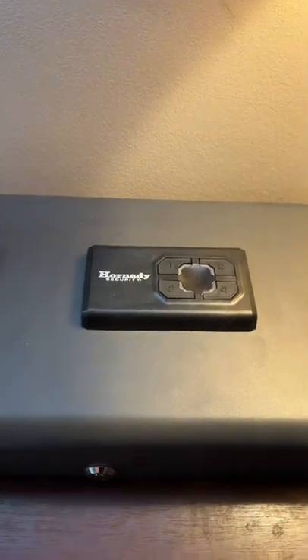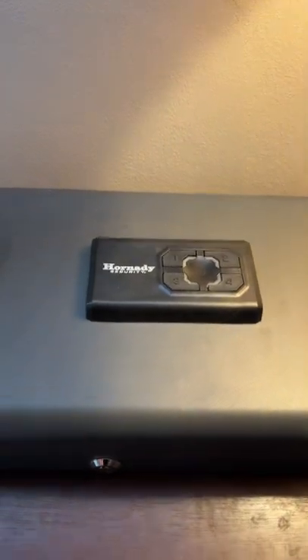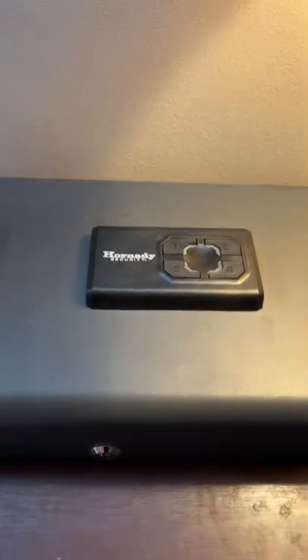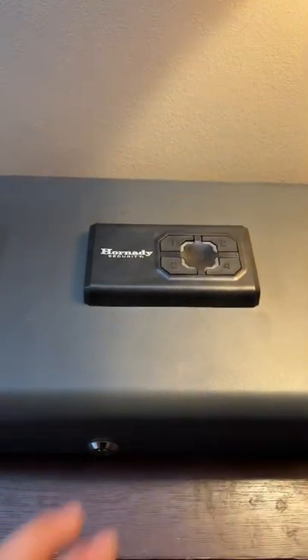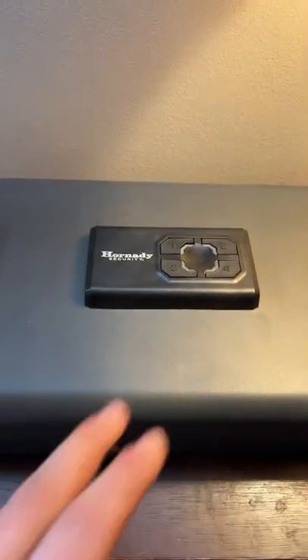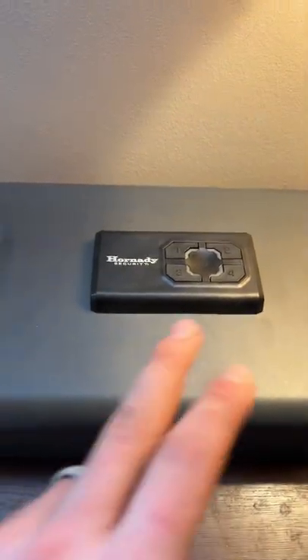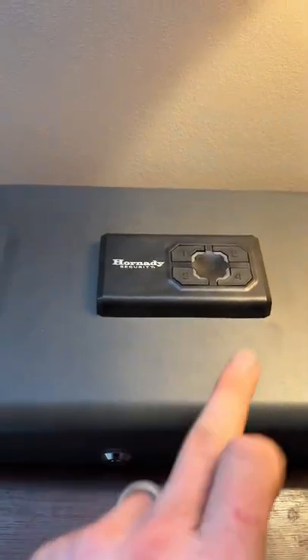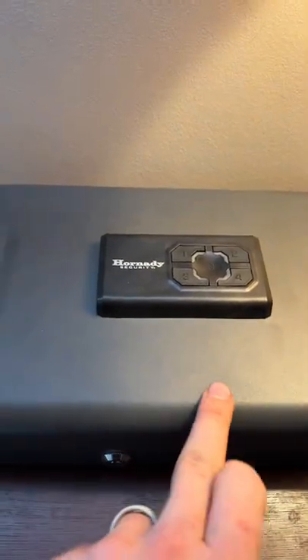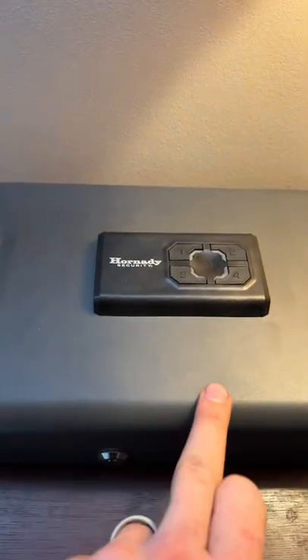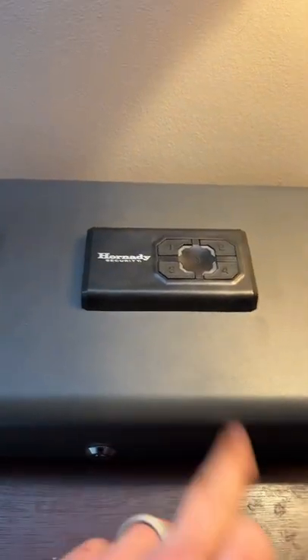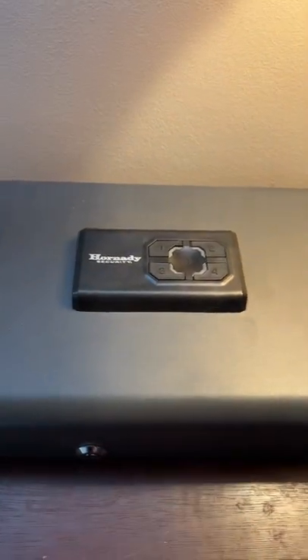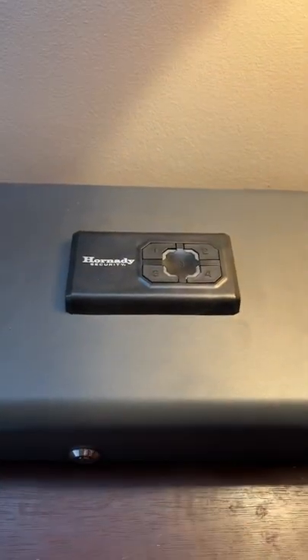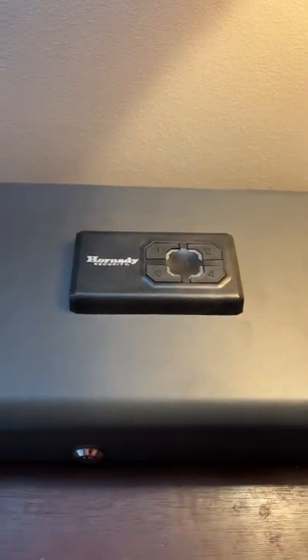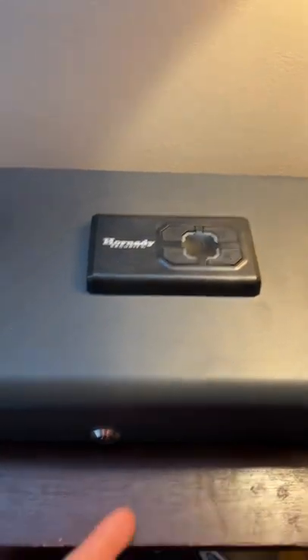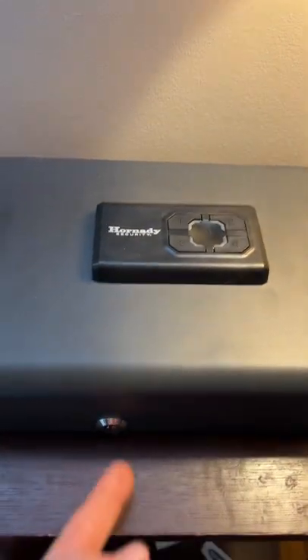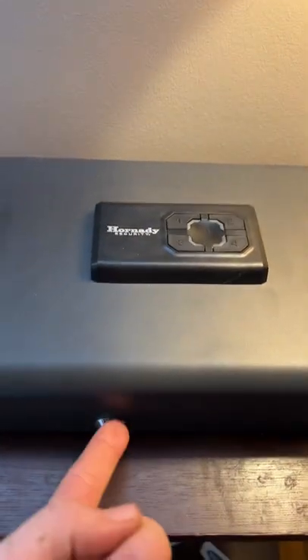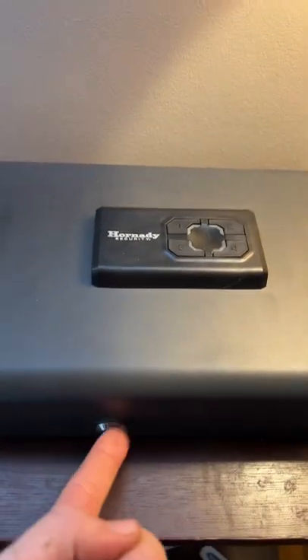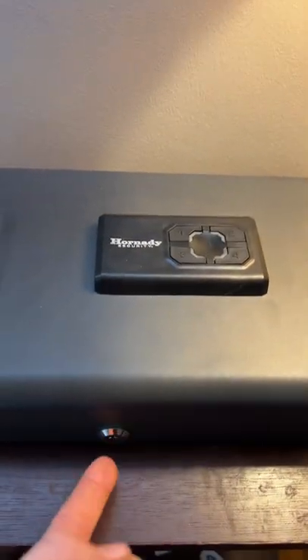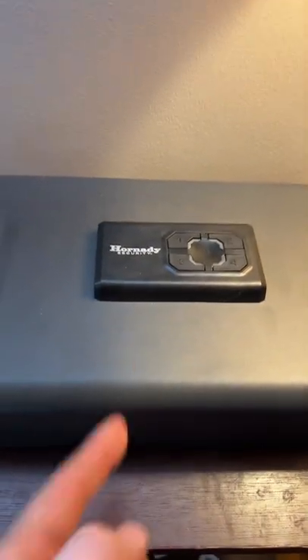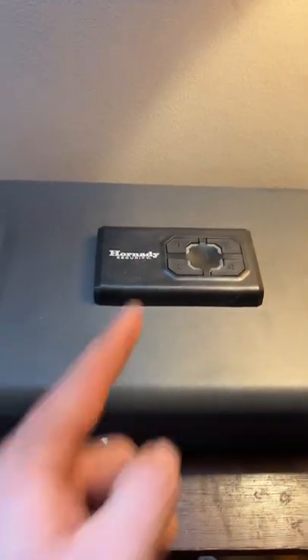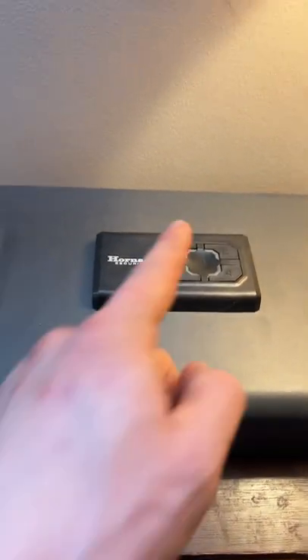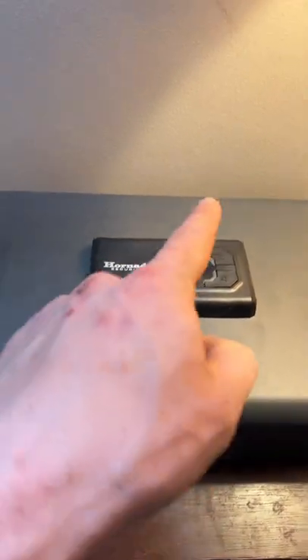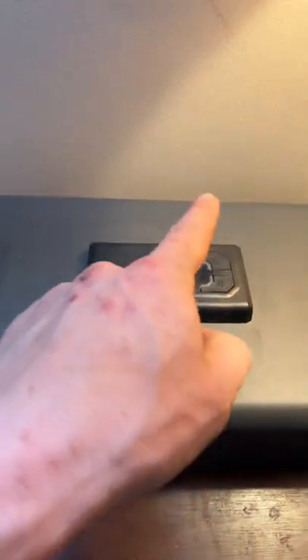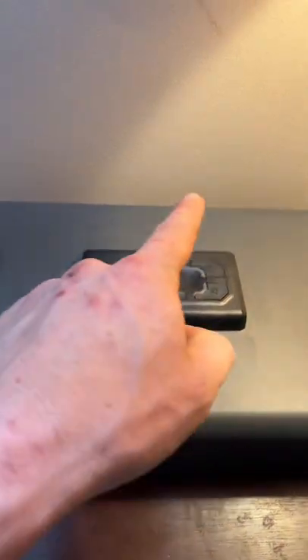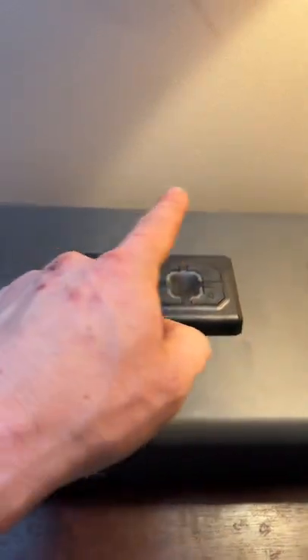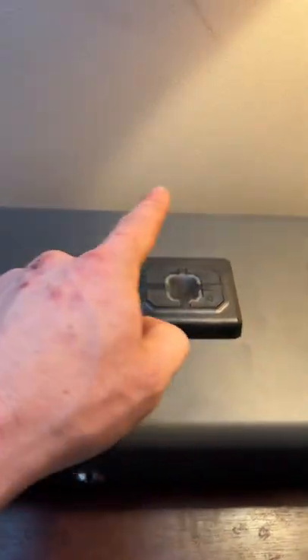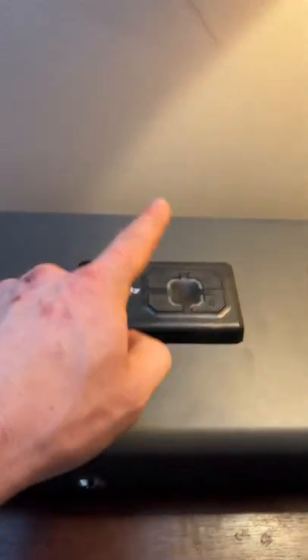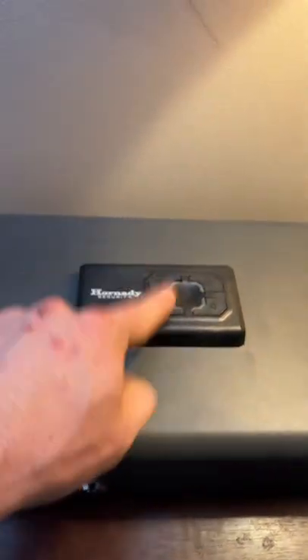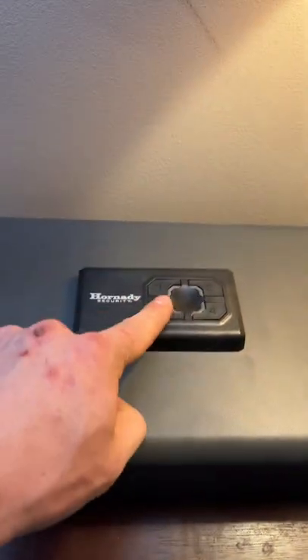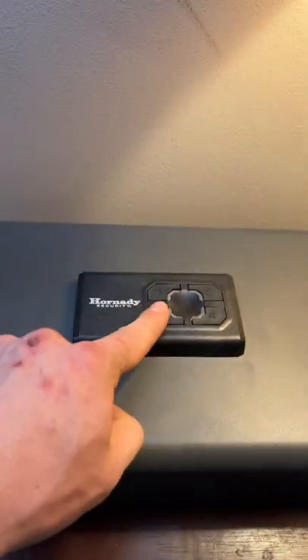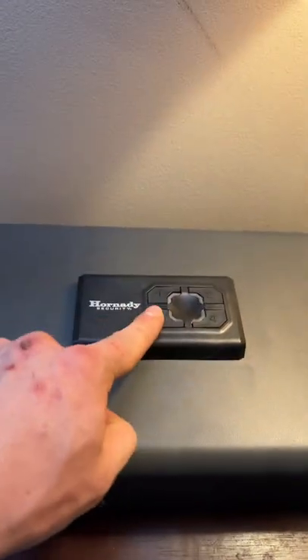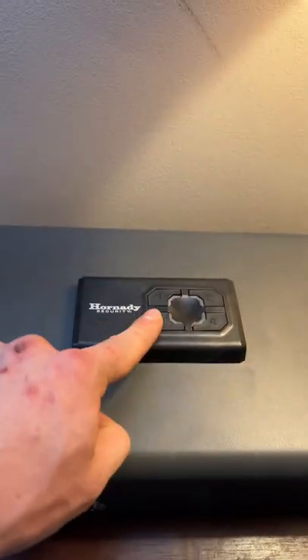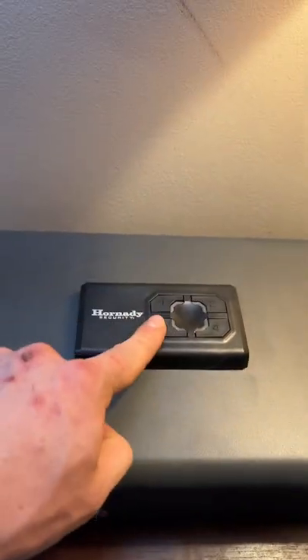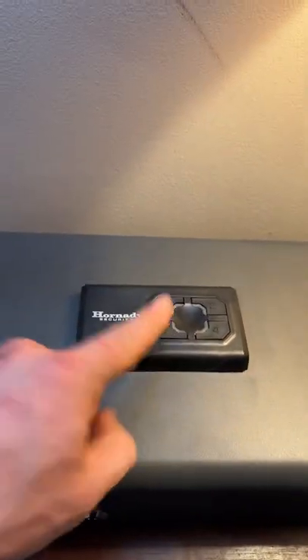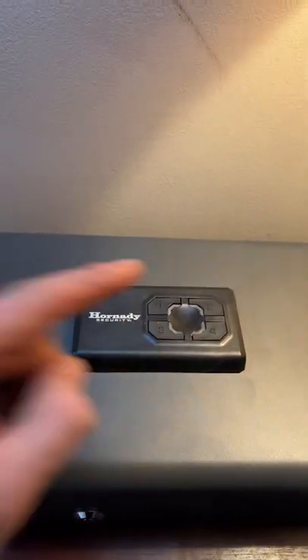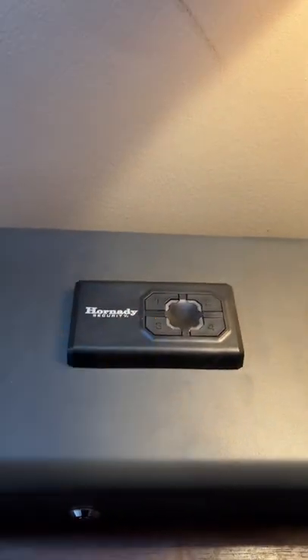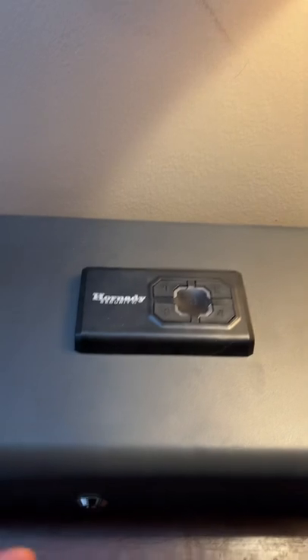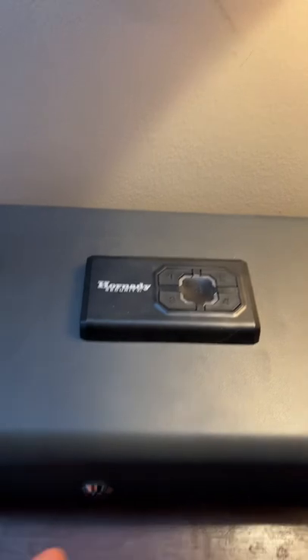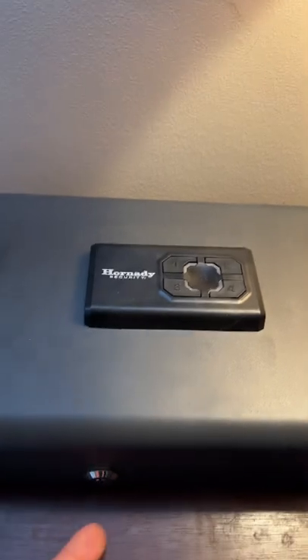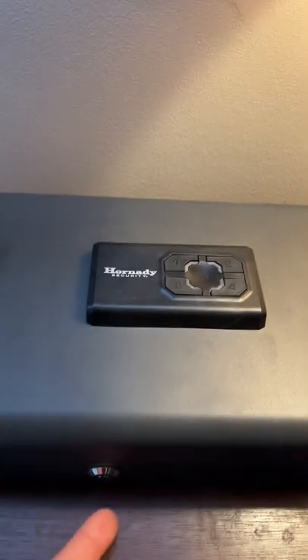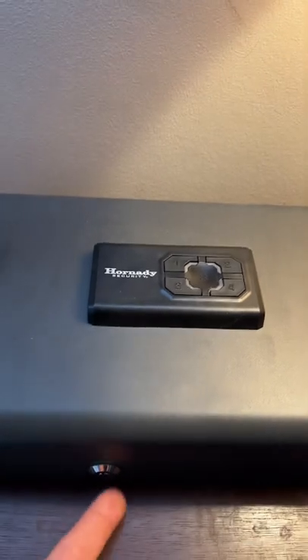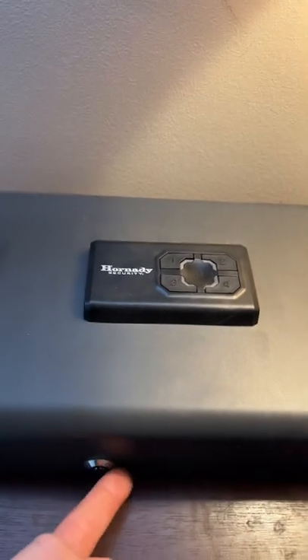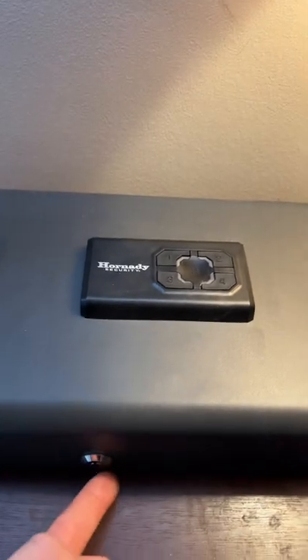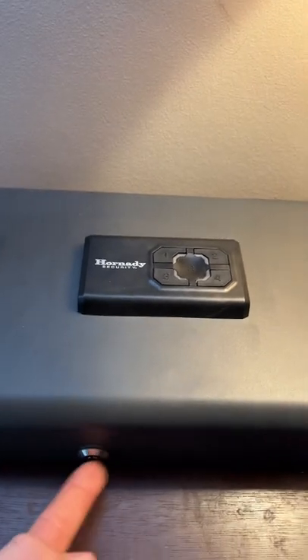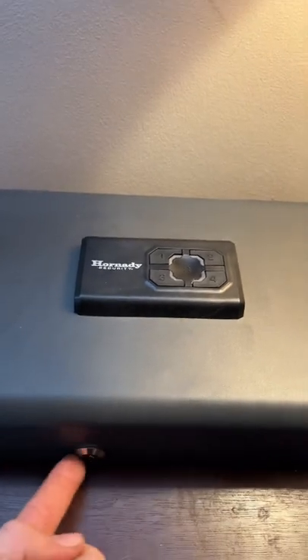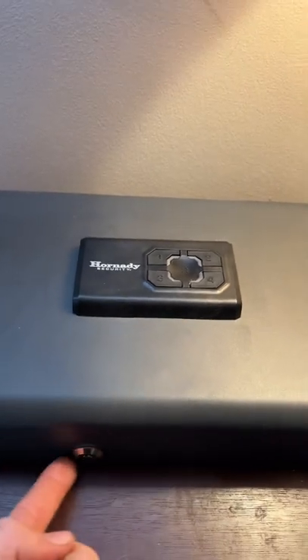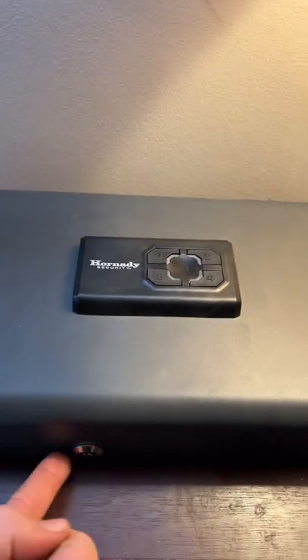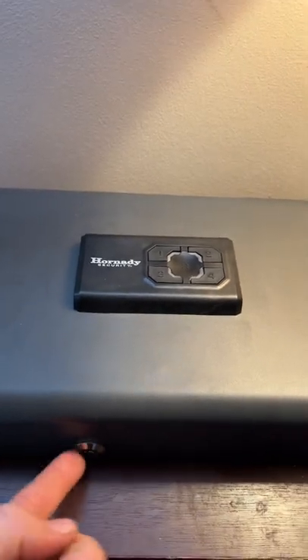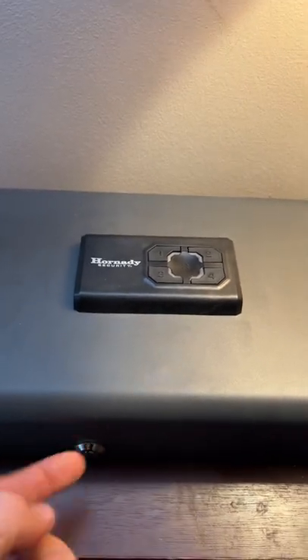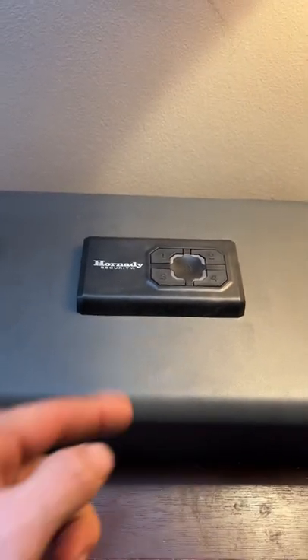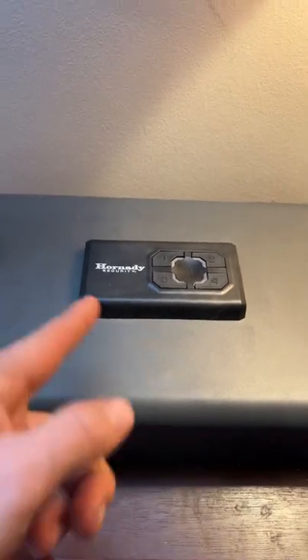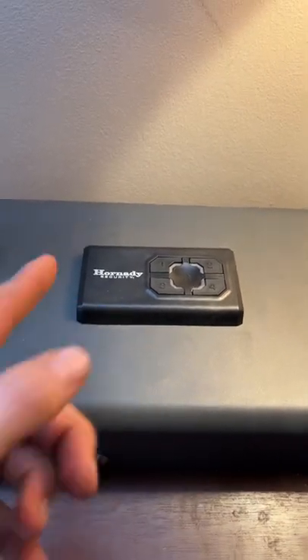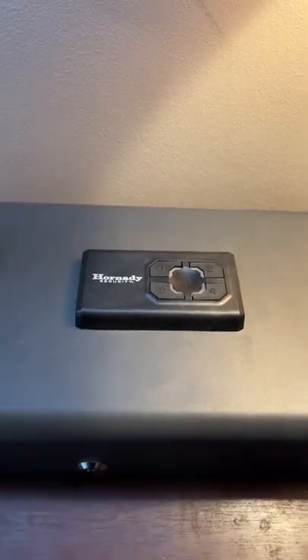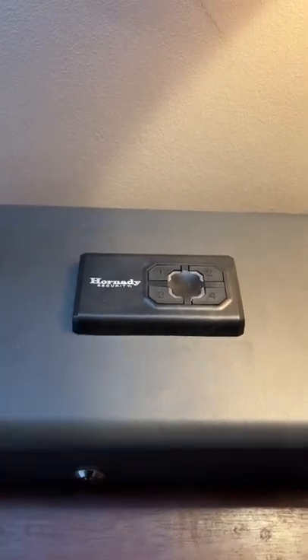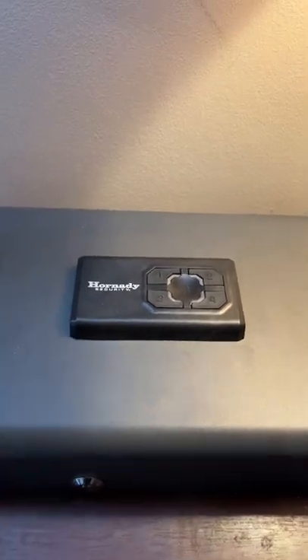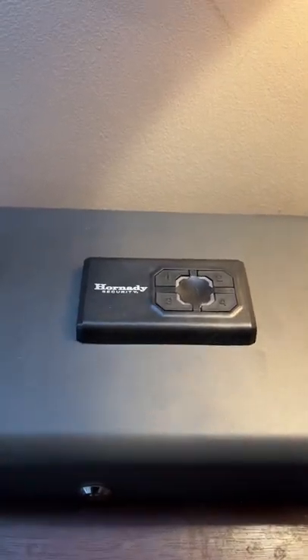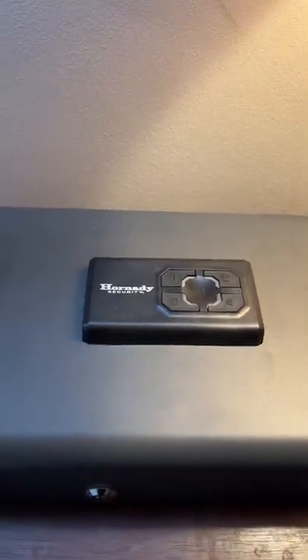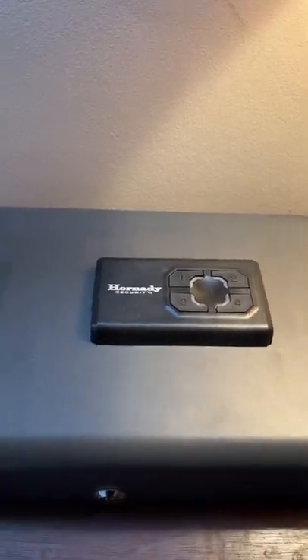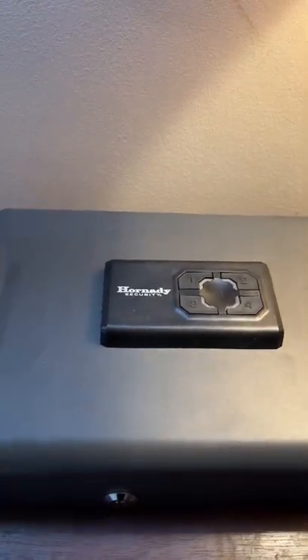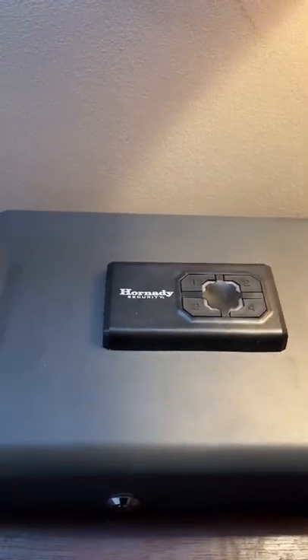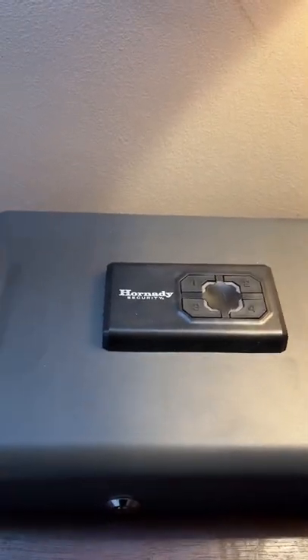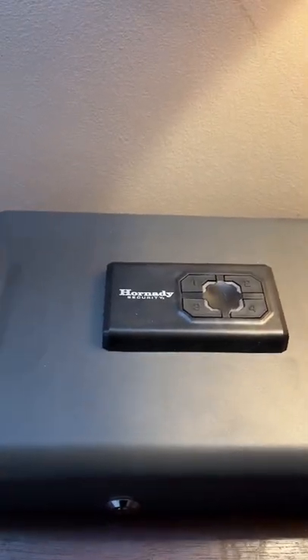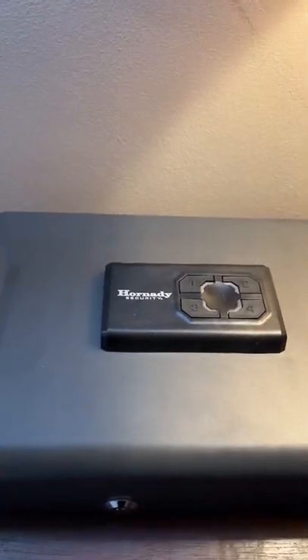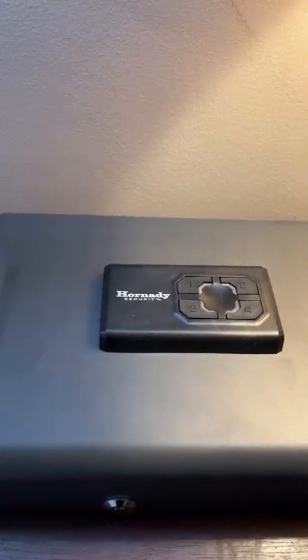It uses double-A batteries, has a keypad up top, and then a key down here in case the battery dies. So pretty cool.